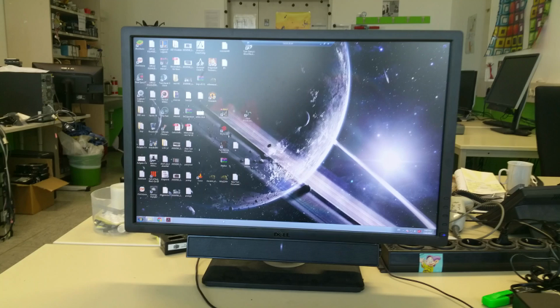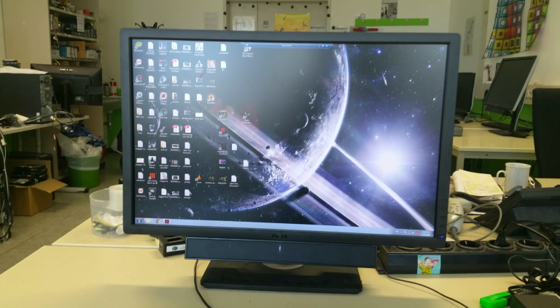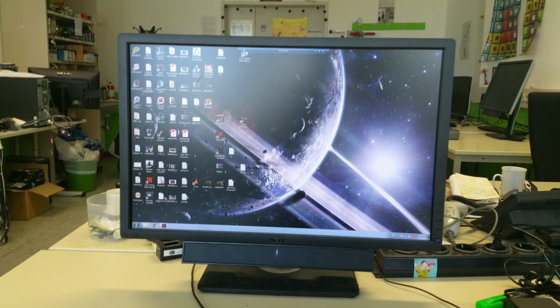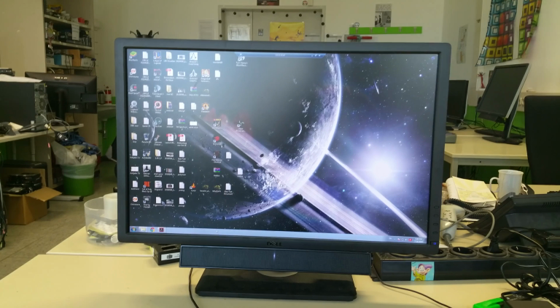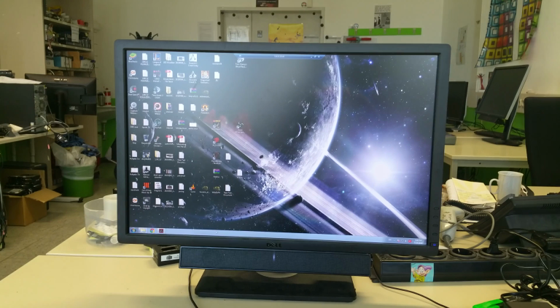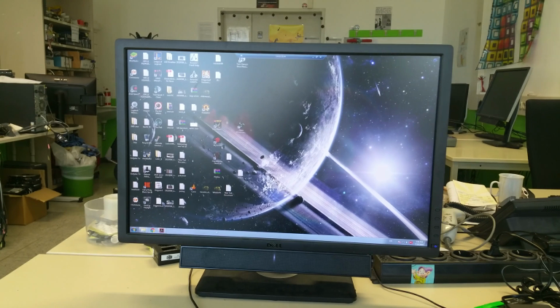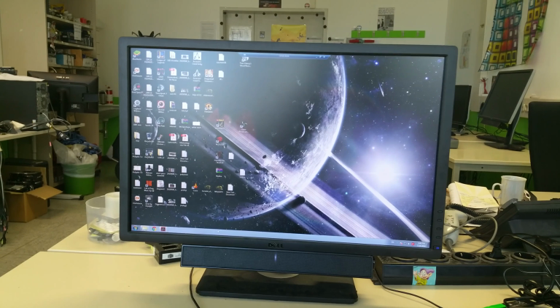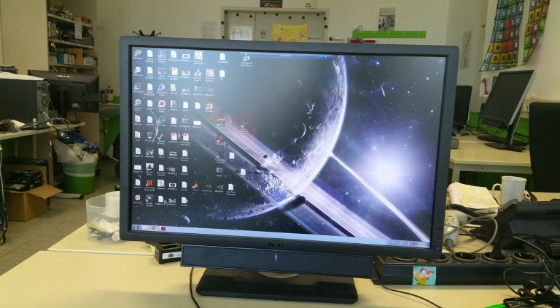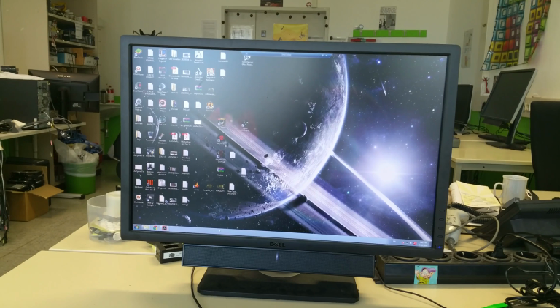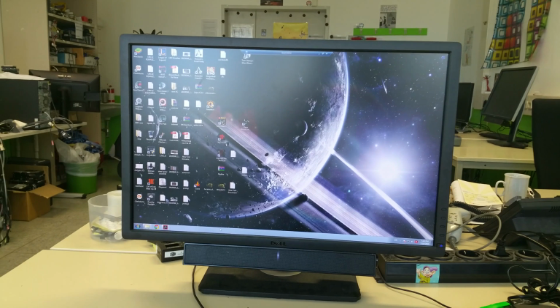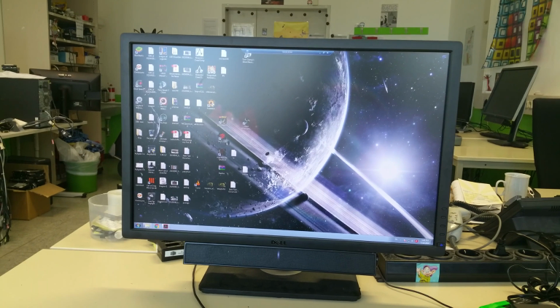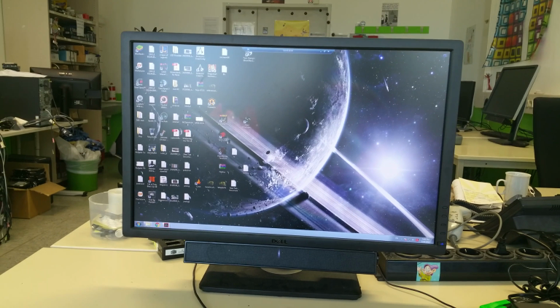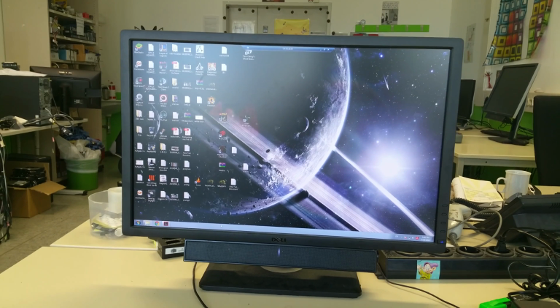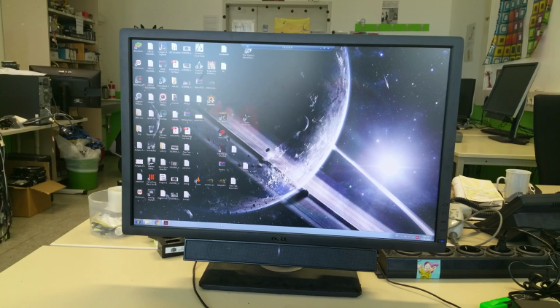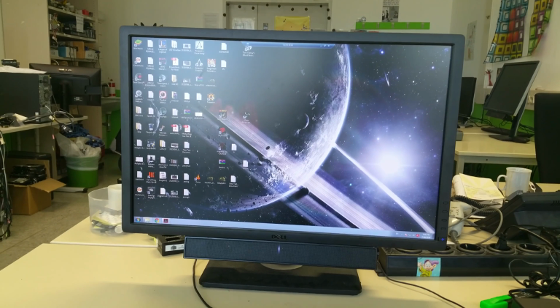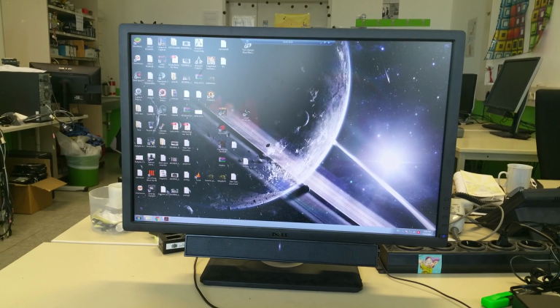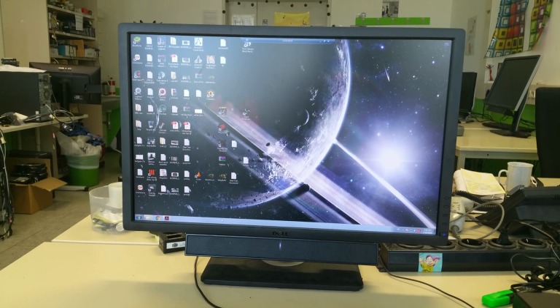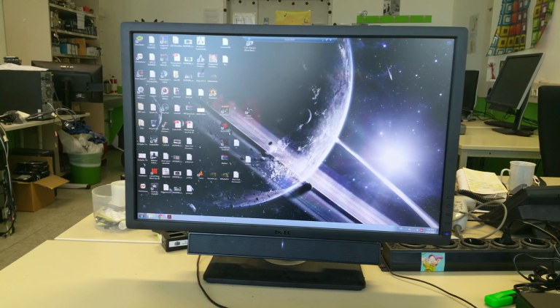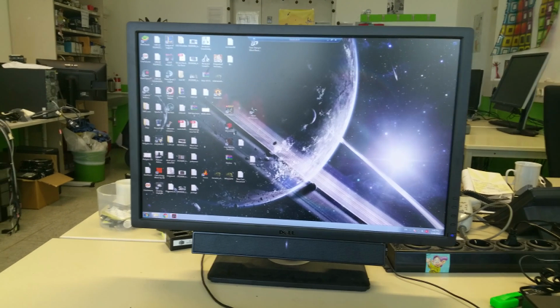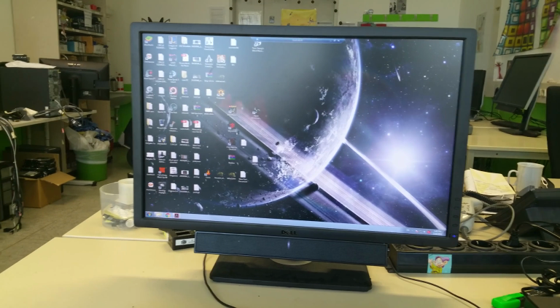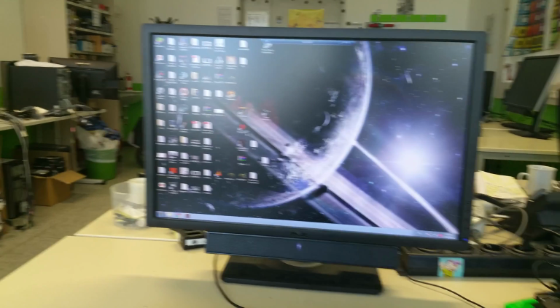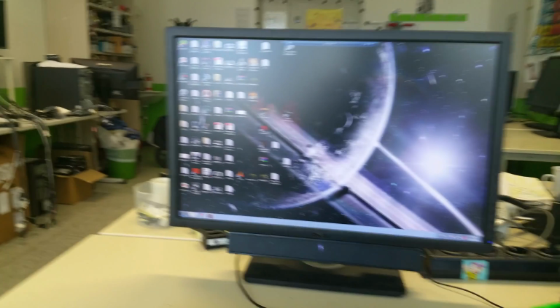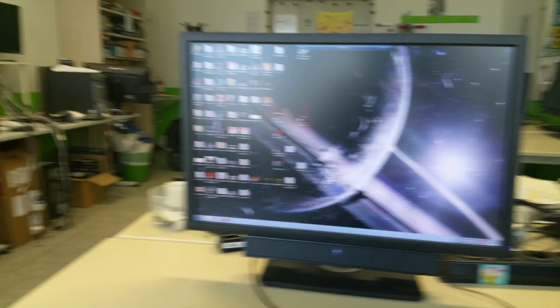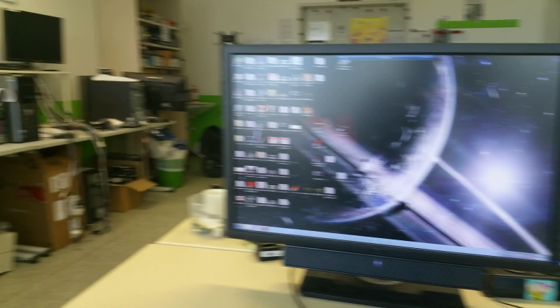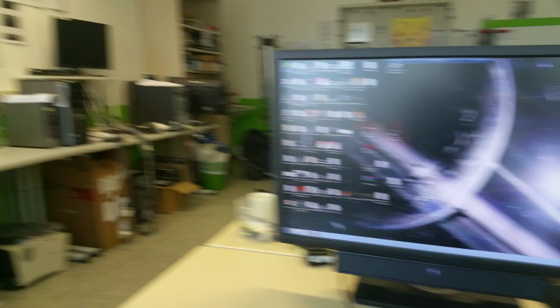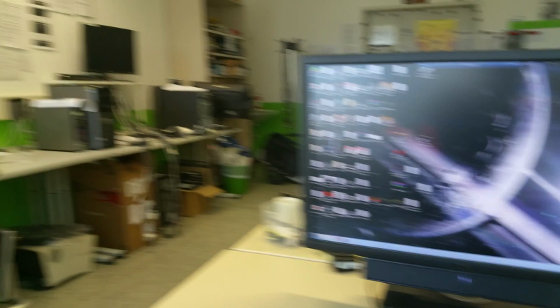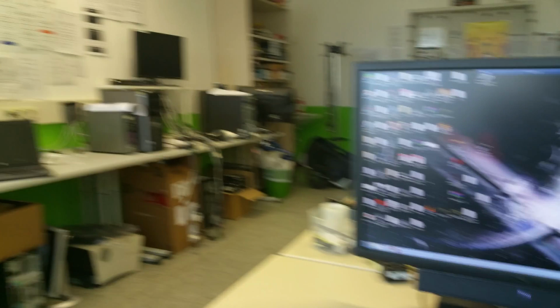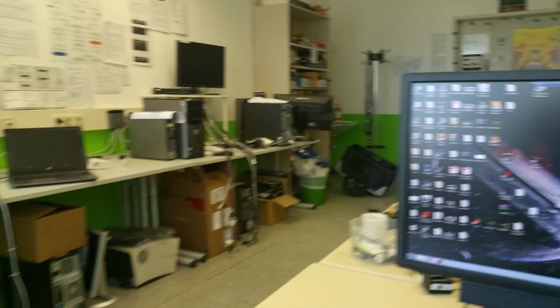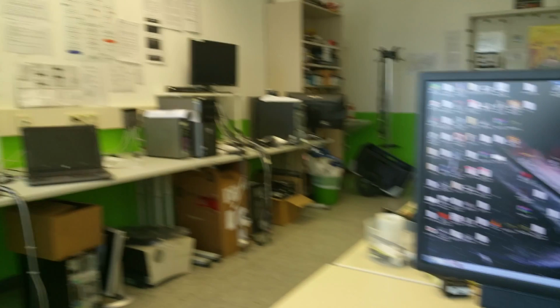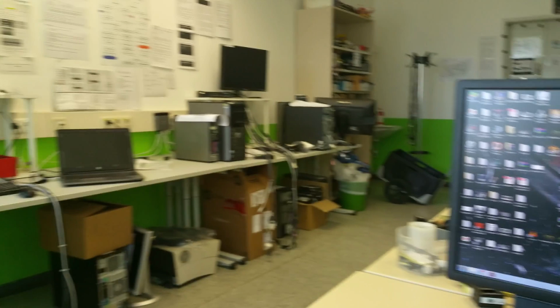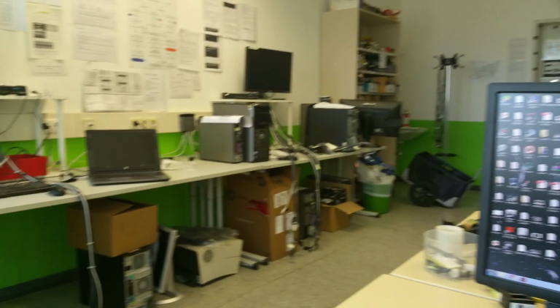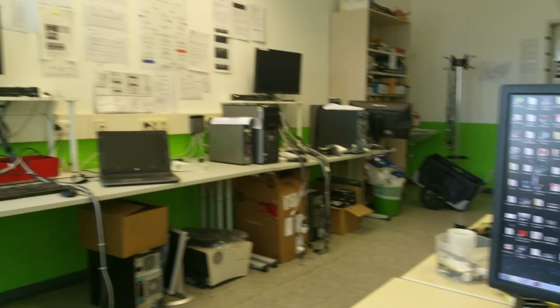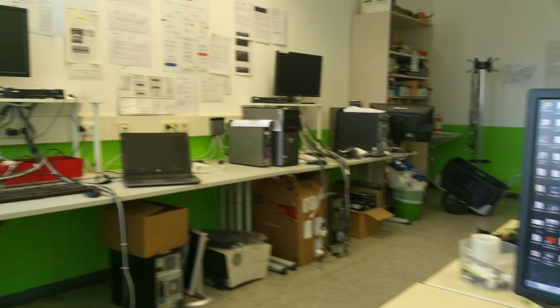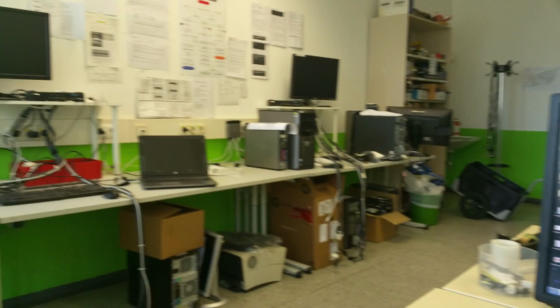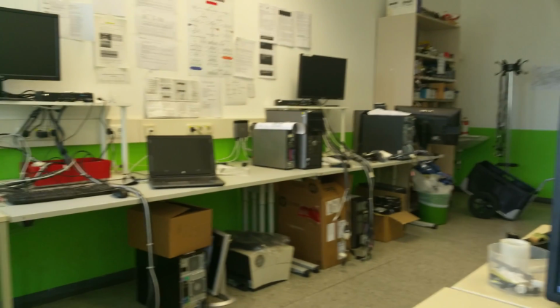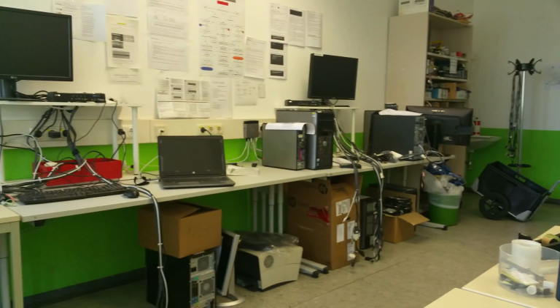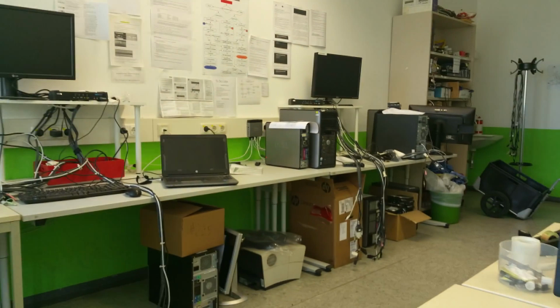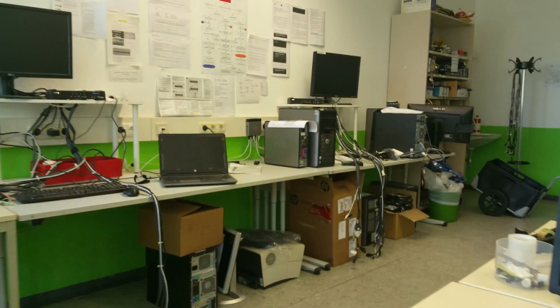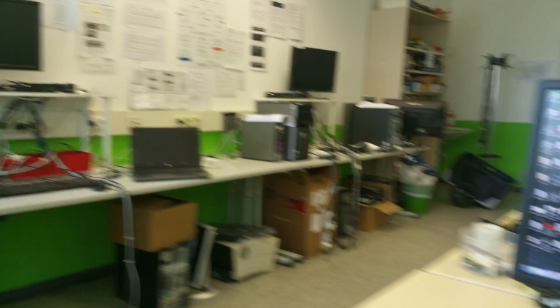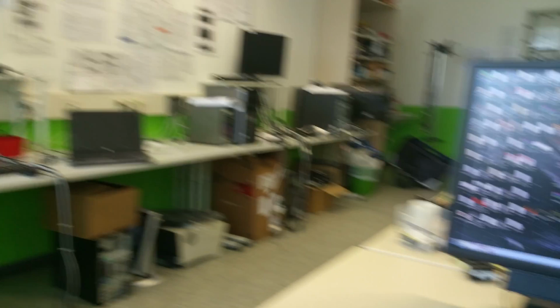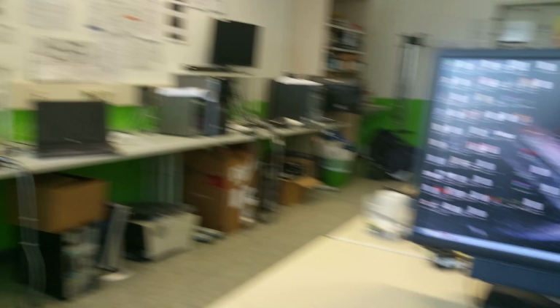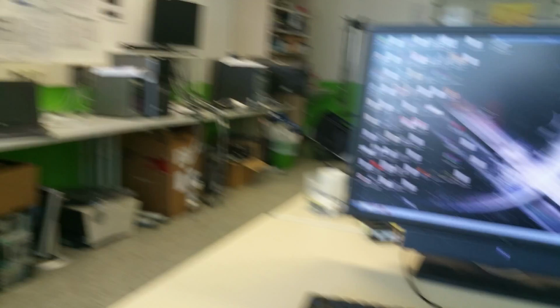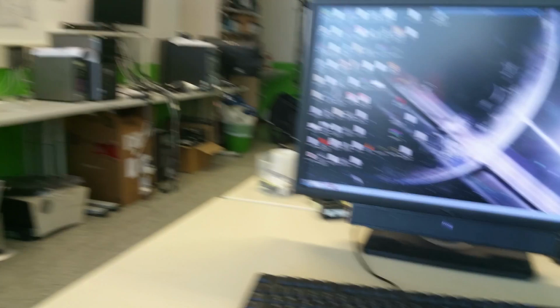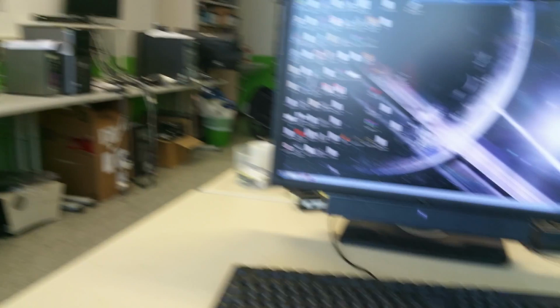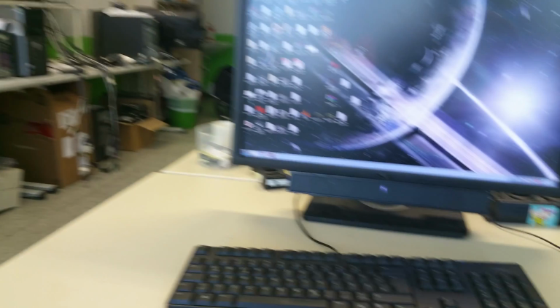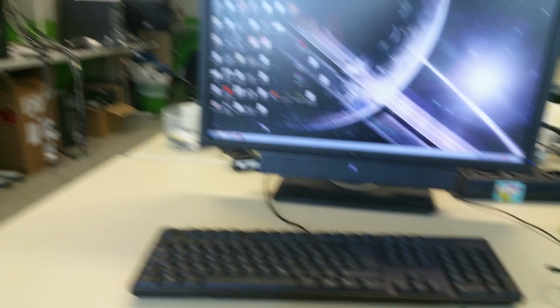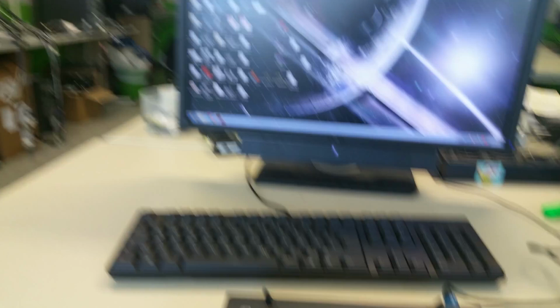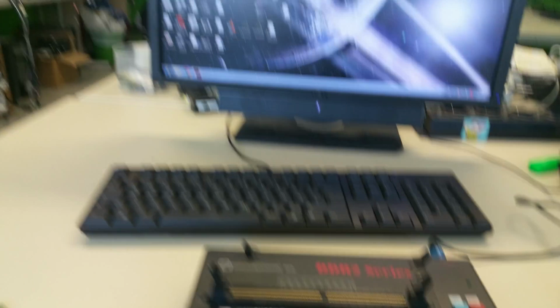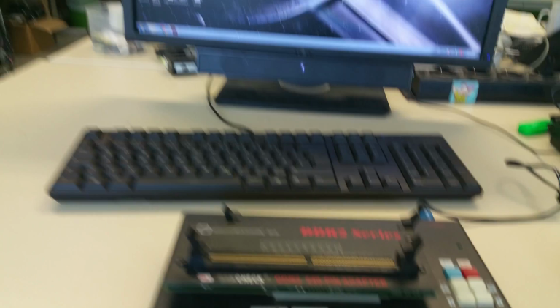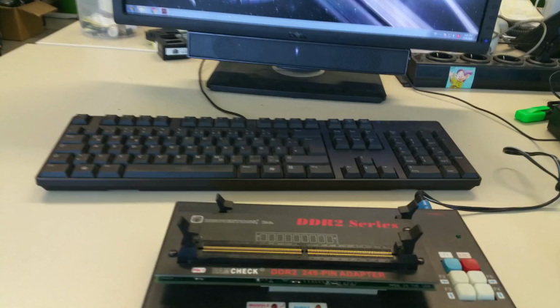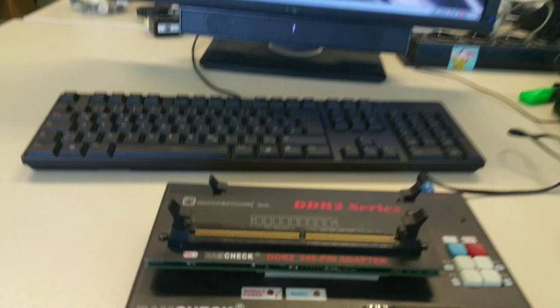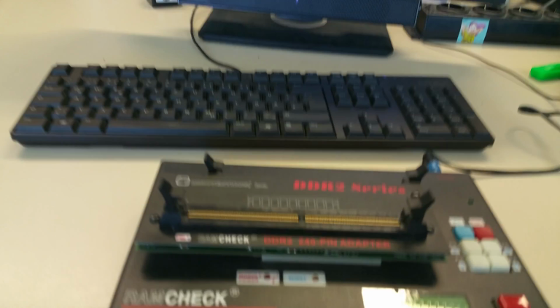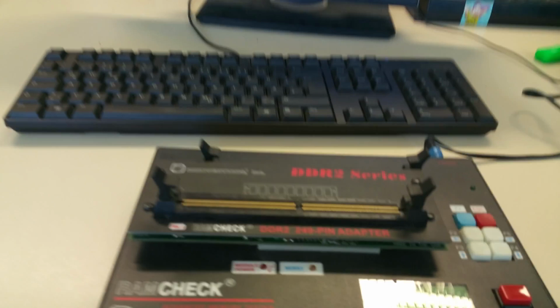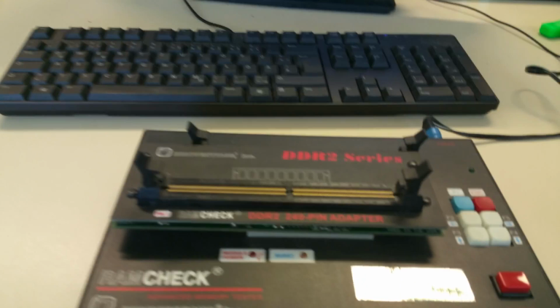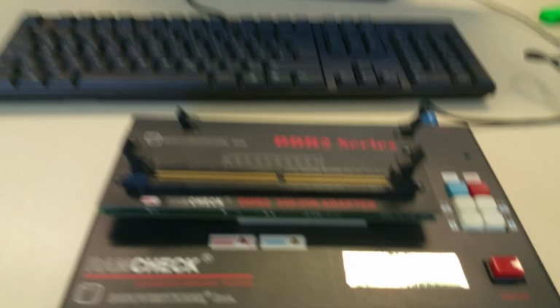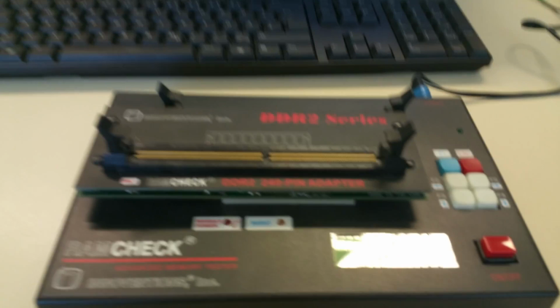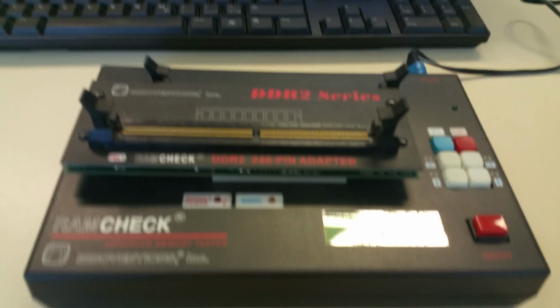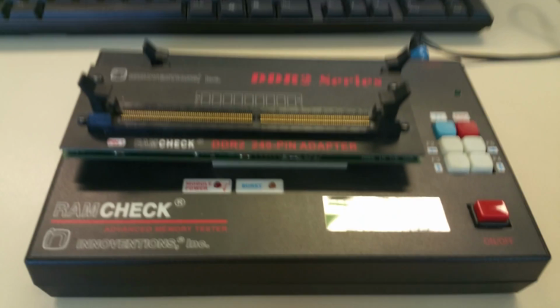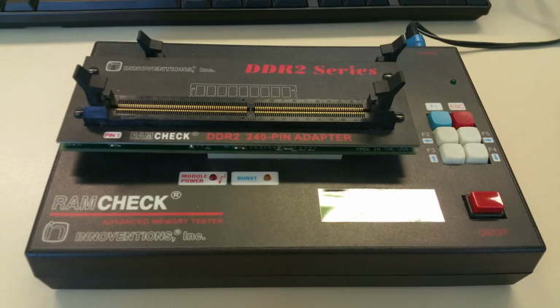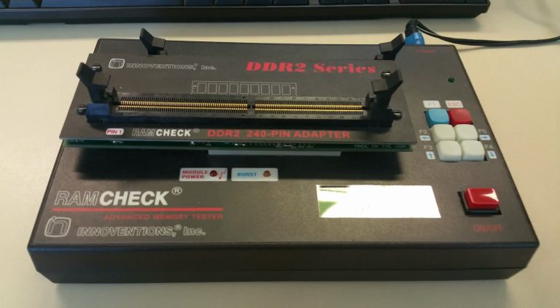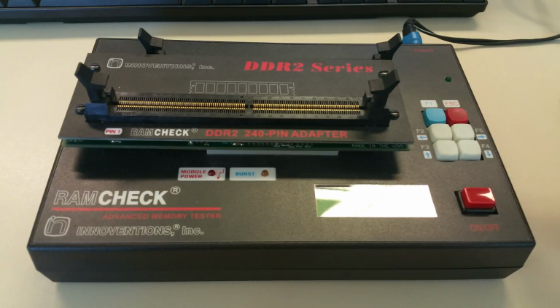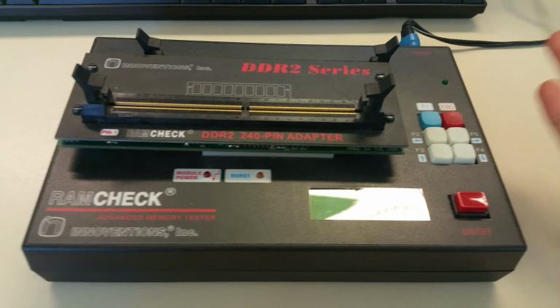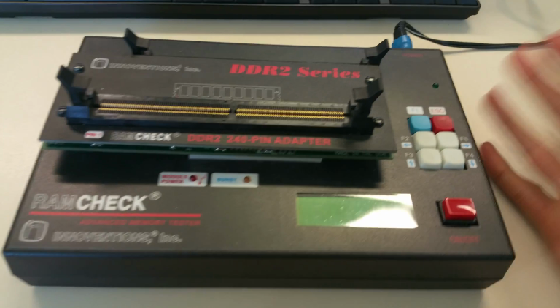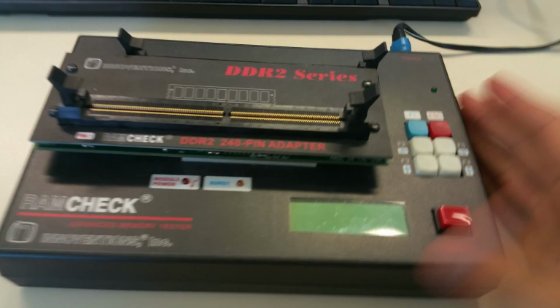Hey guys, it's Leon here and I'm at work. This is our workshop, so I just wanted to share with you what we have here.